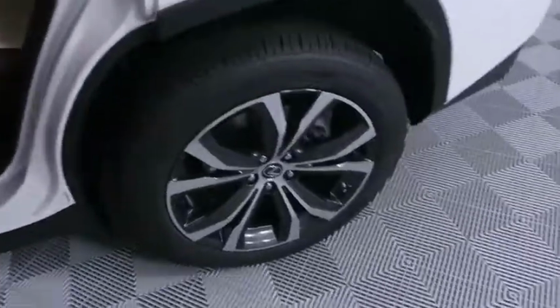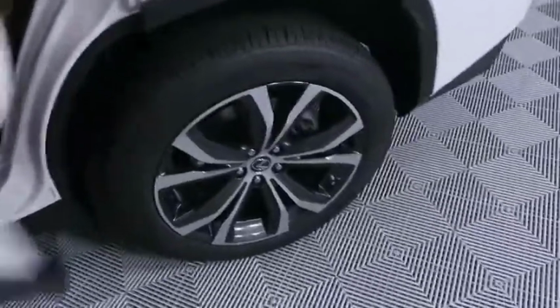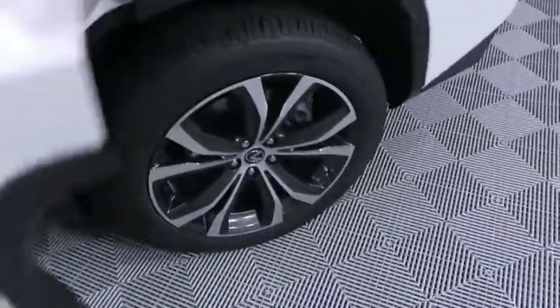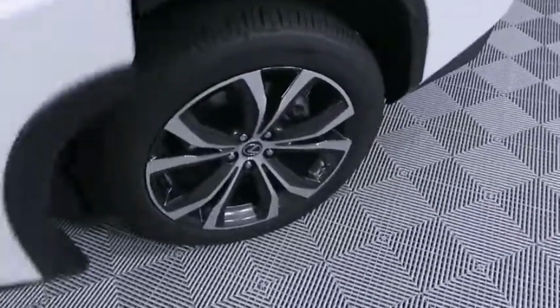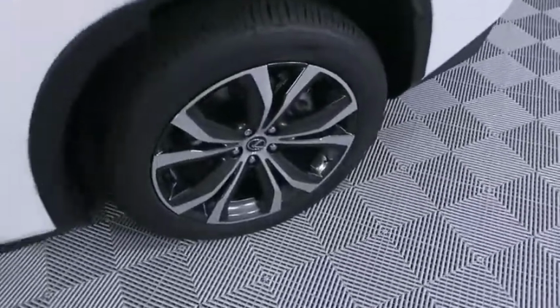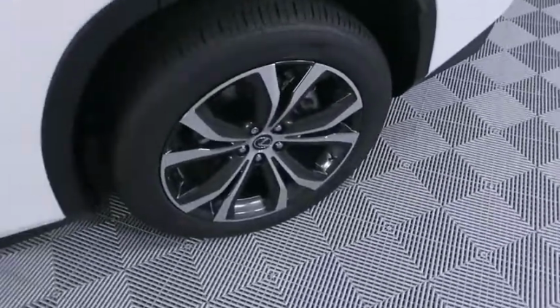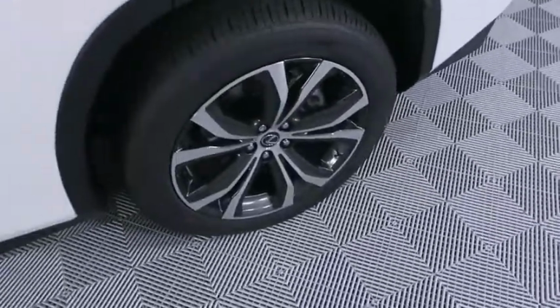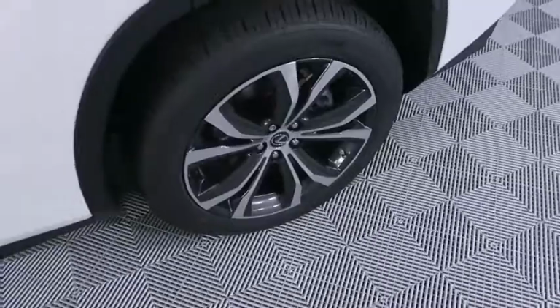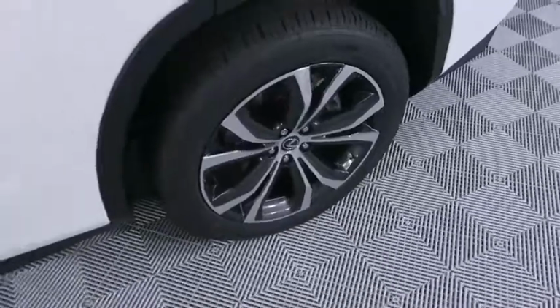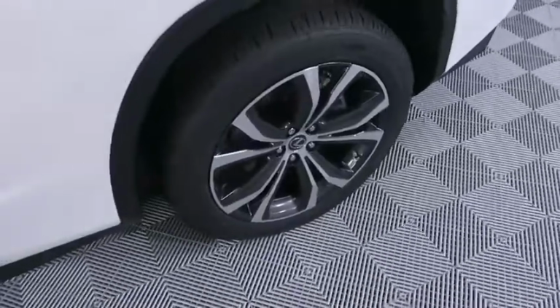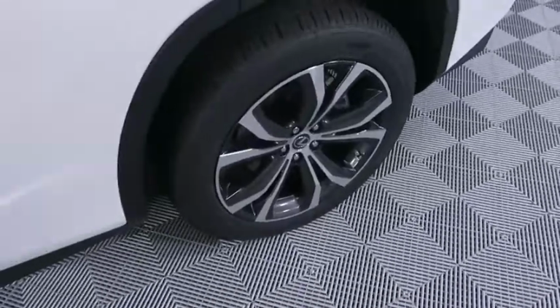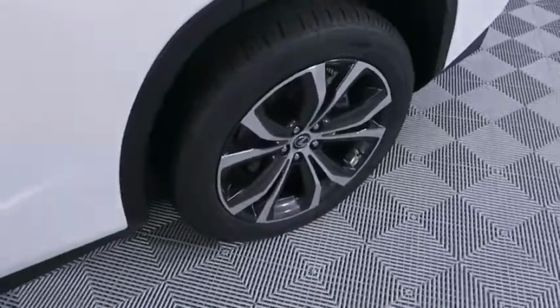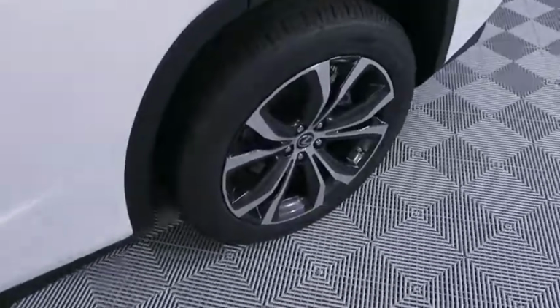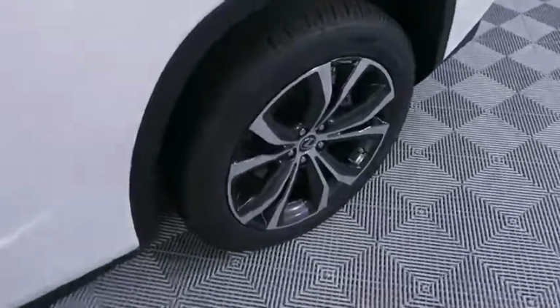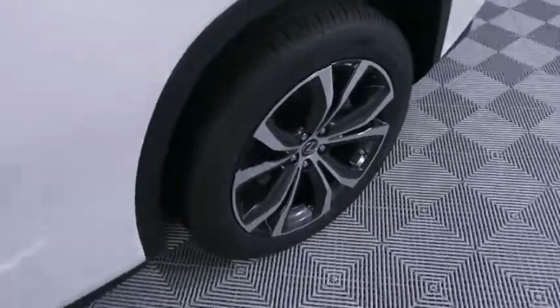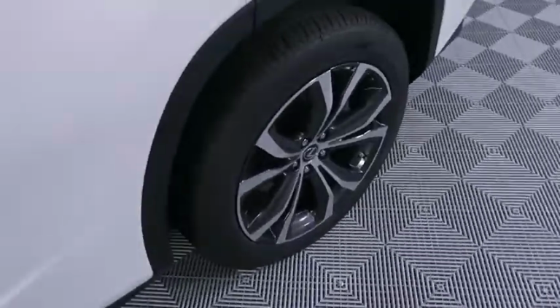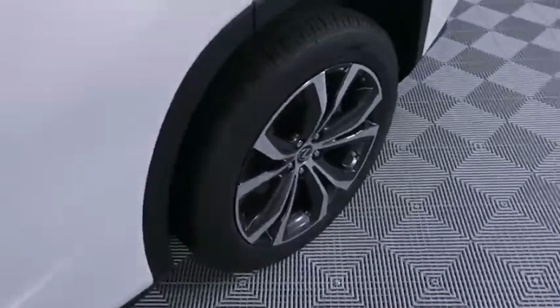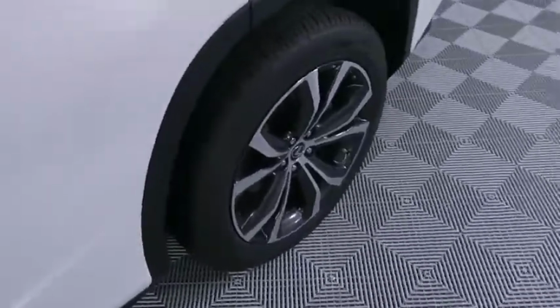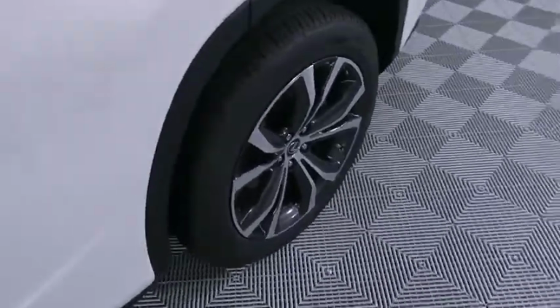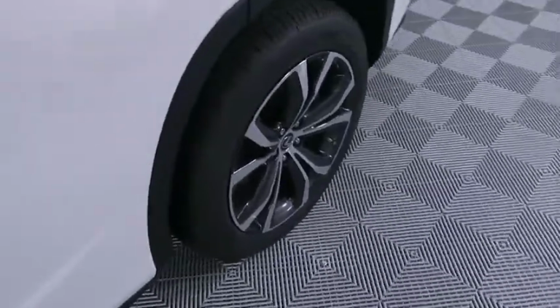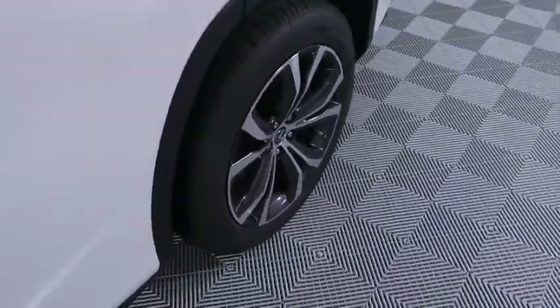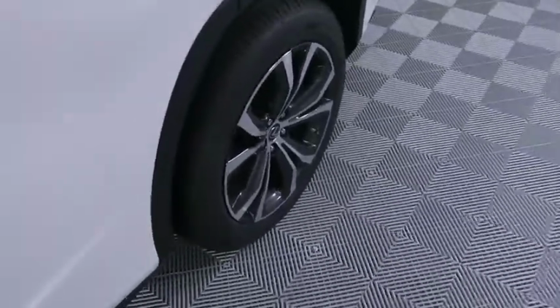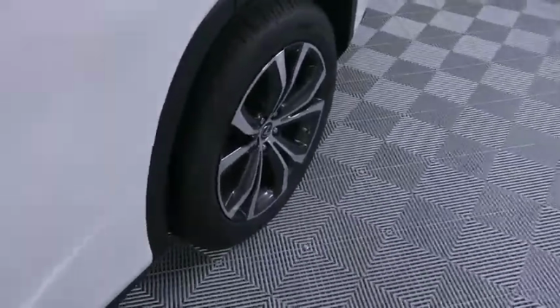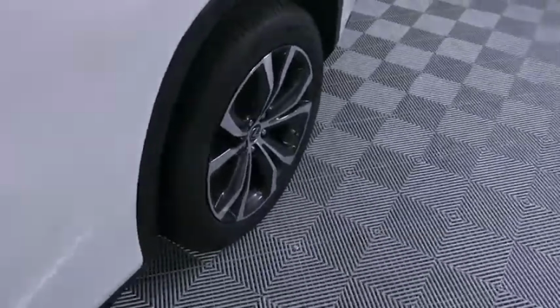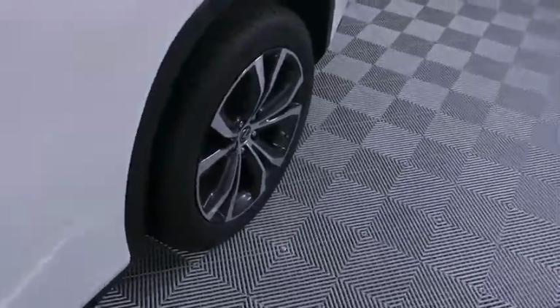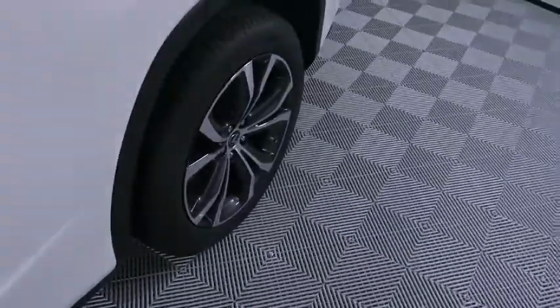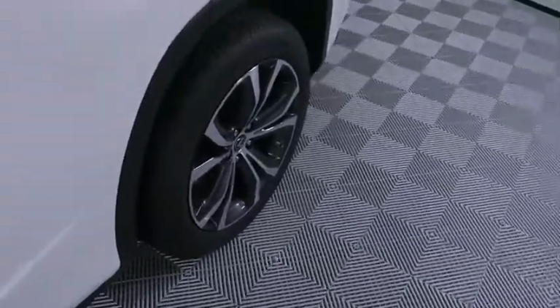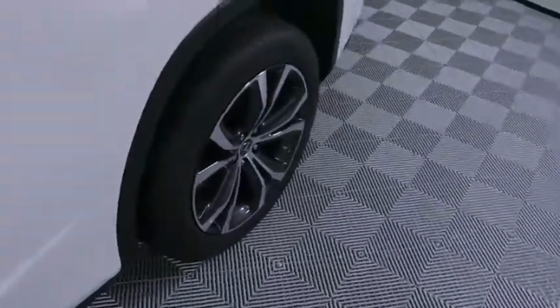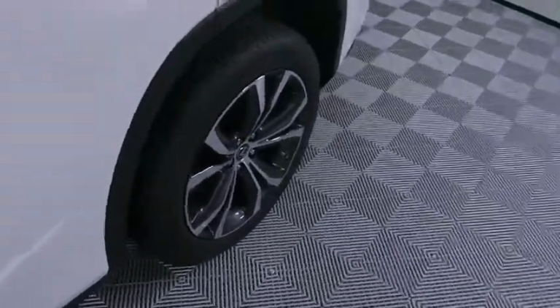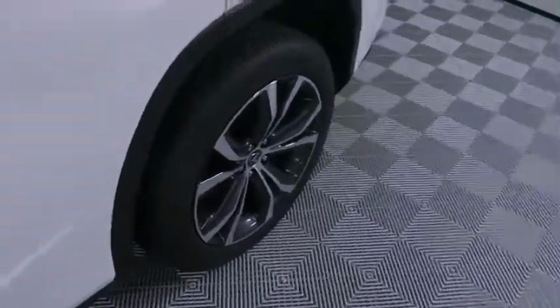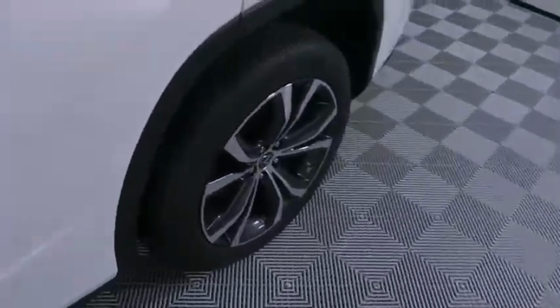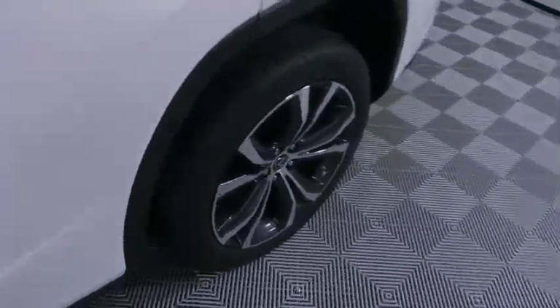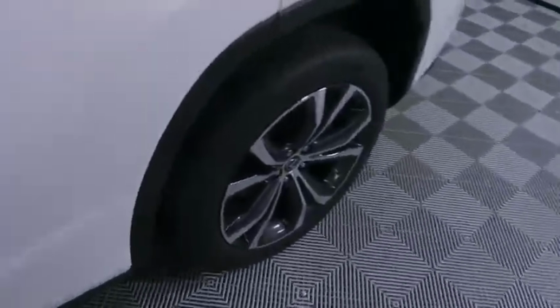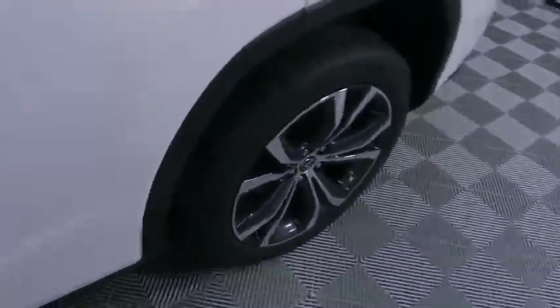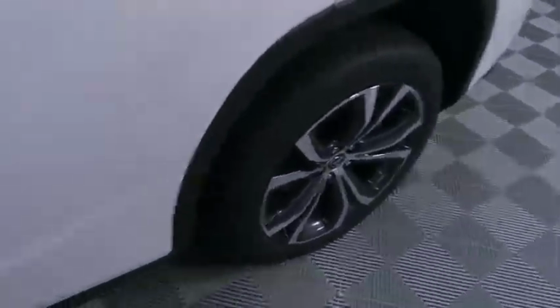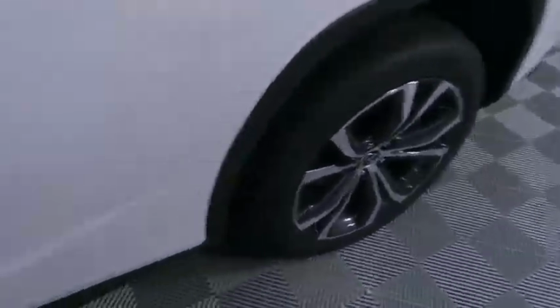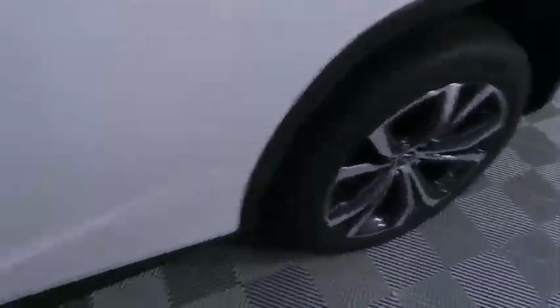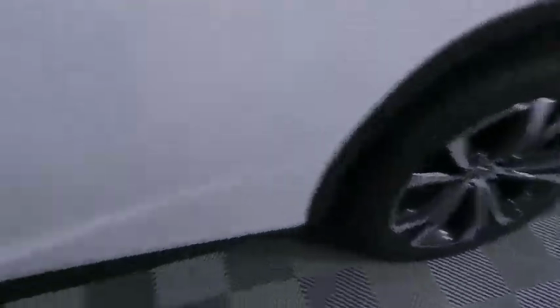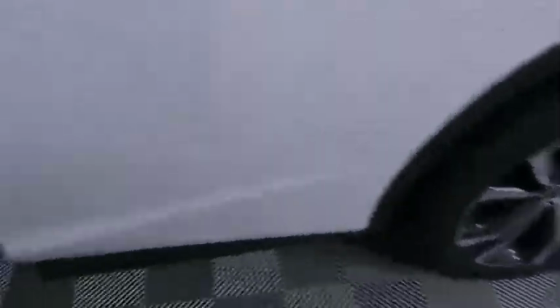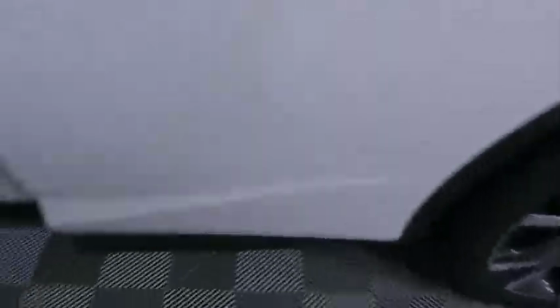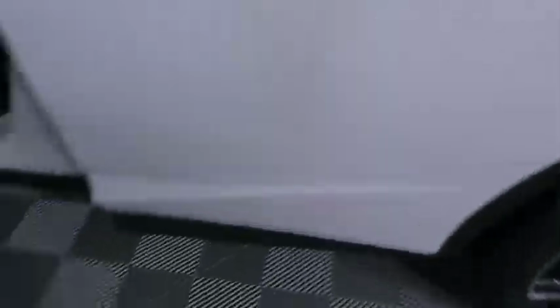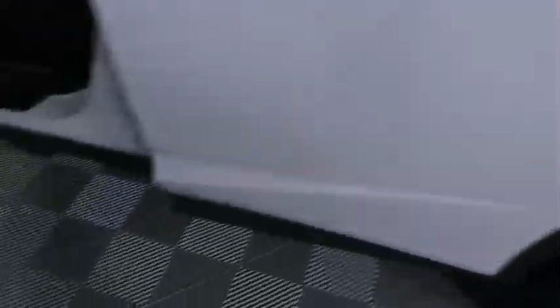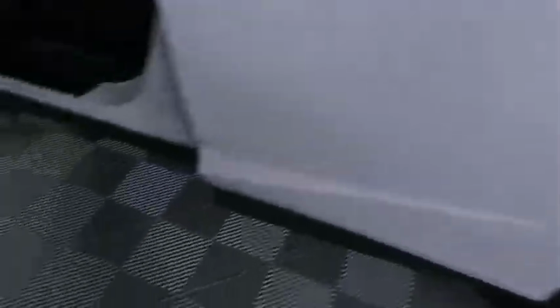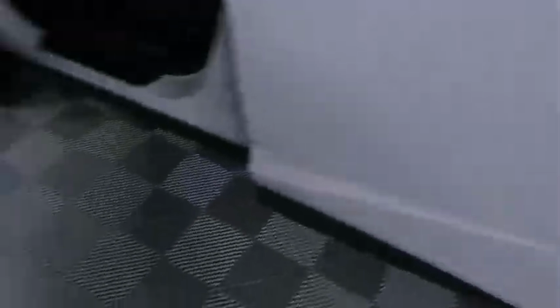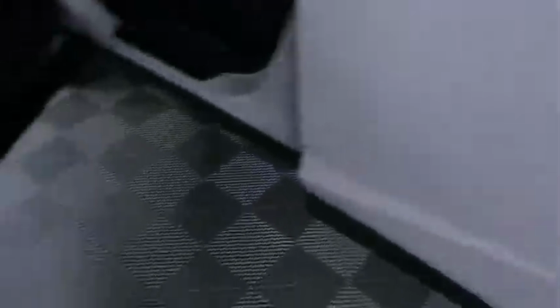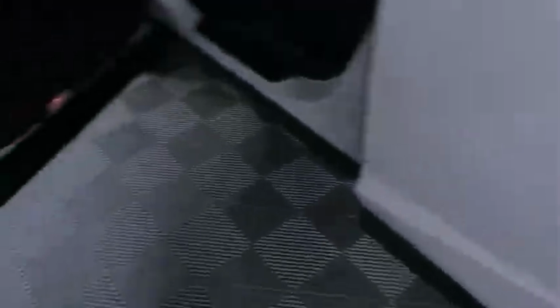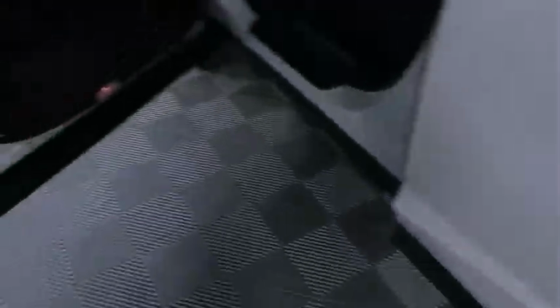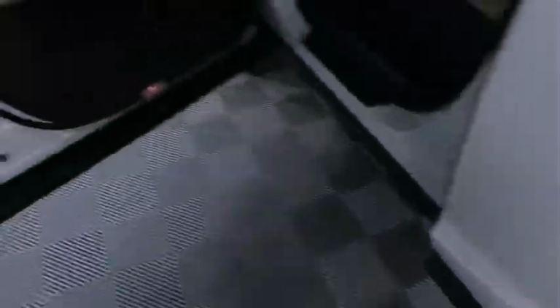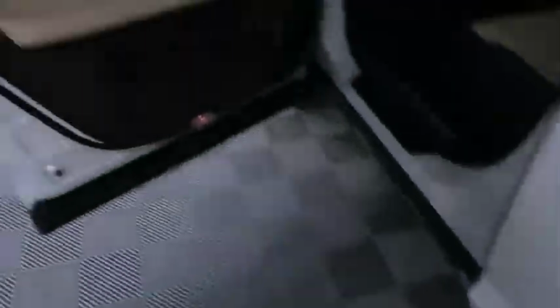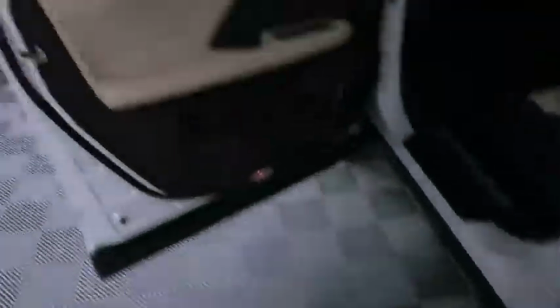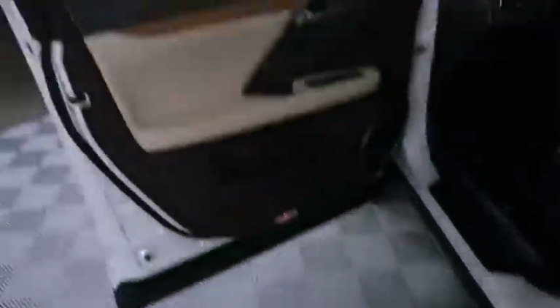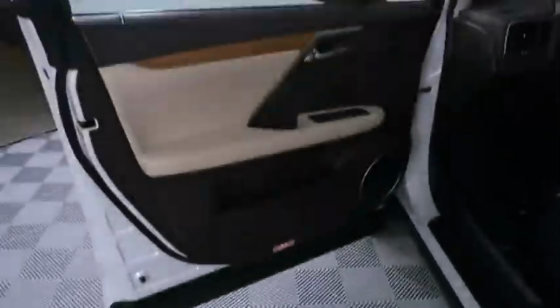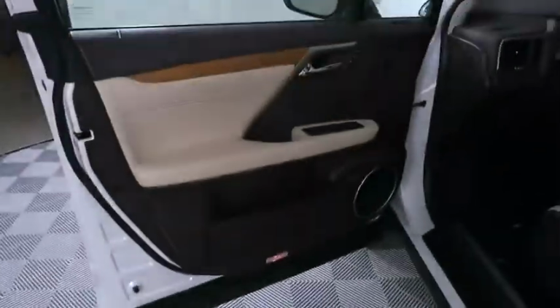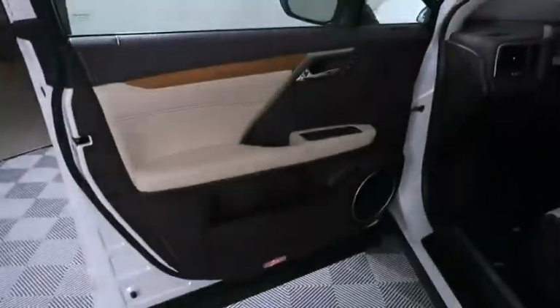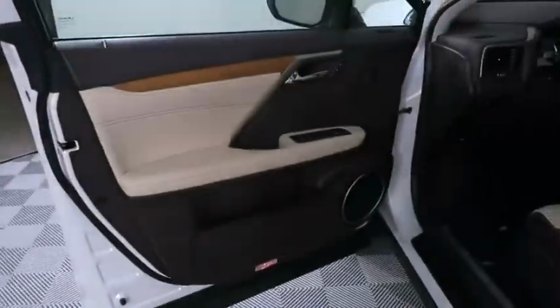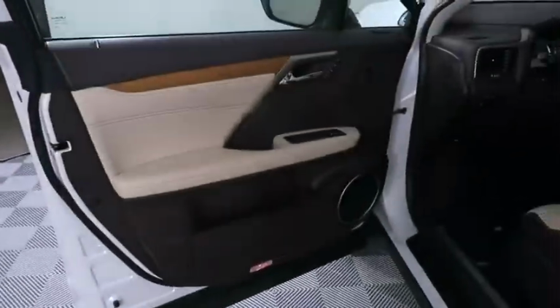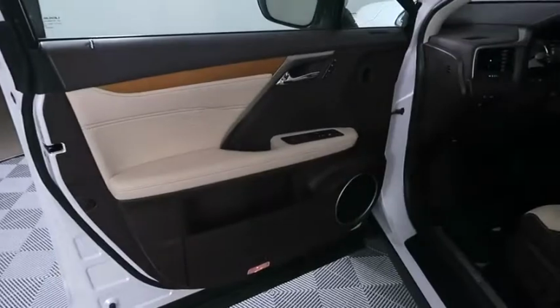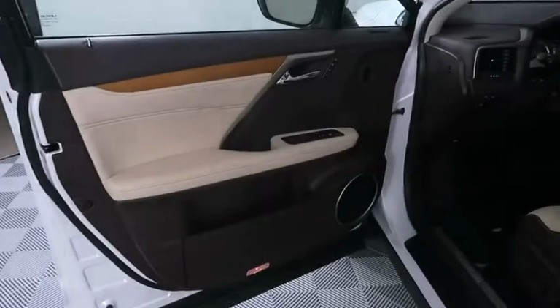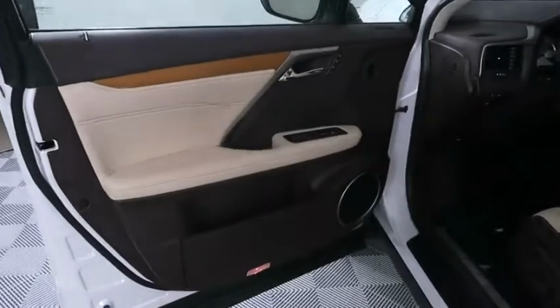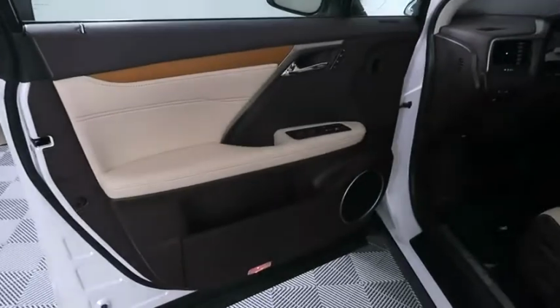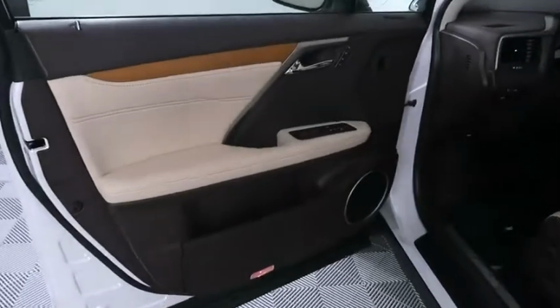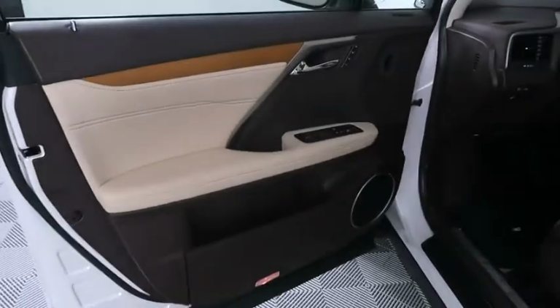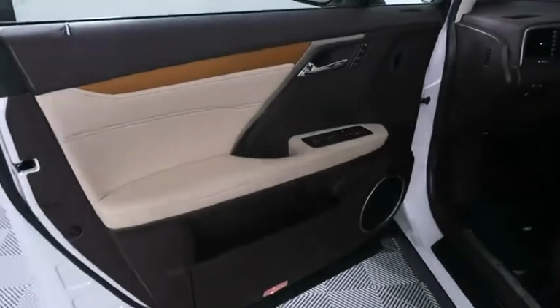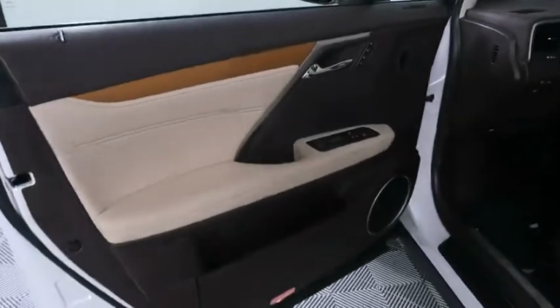Floor mats, four-wheel disc brakes, aluminum wheels, auto-dimming rearview mirror, keyless start, cruise control.